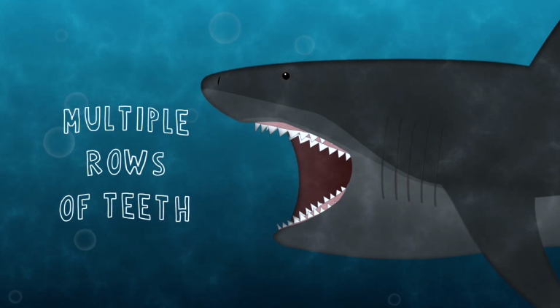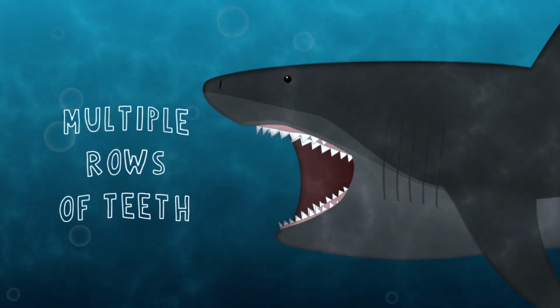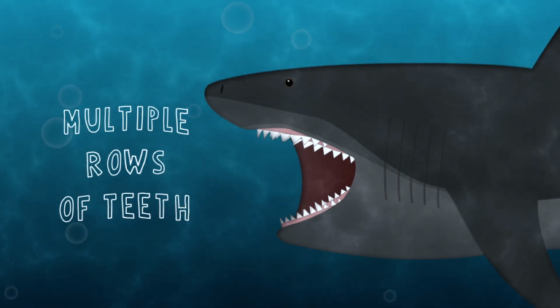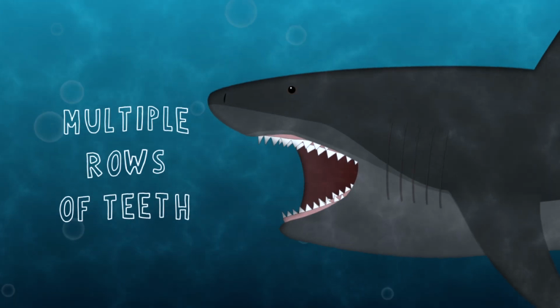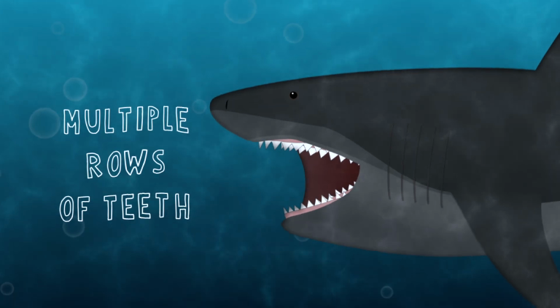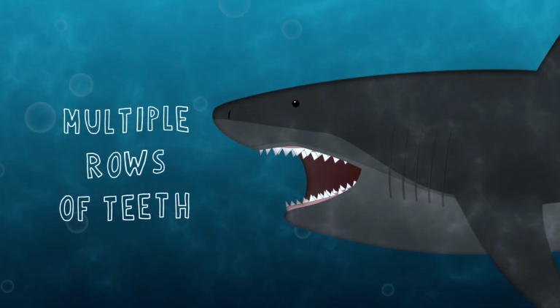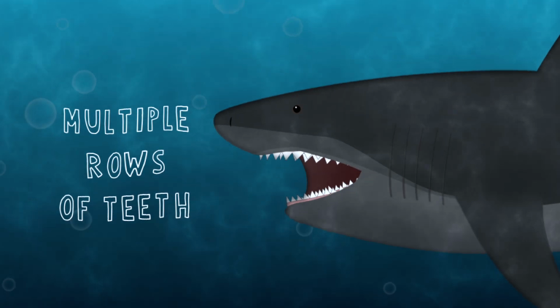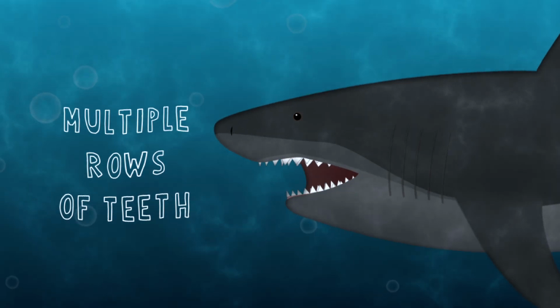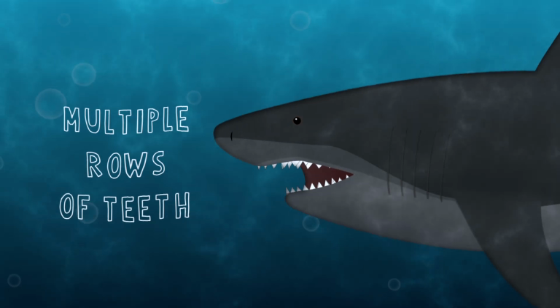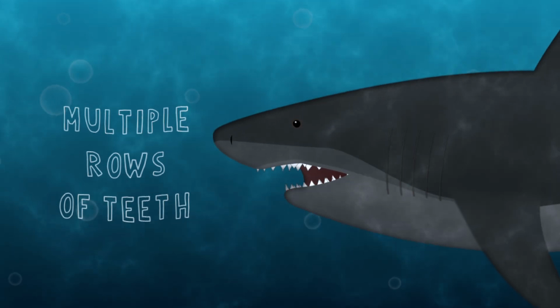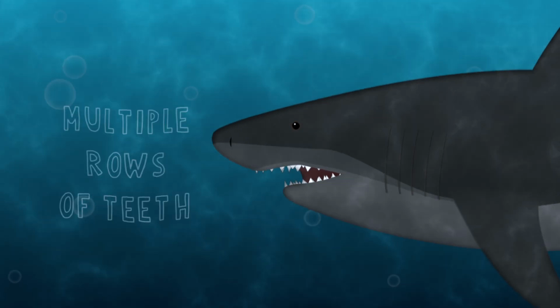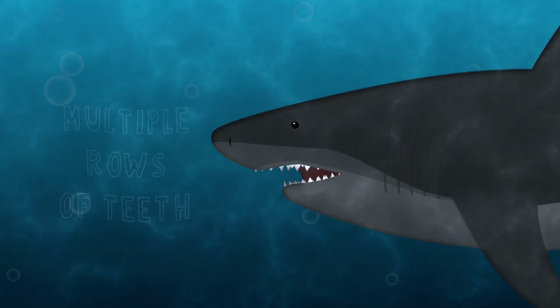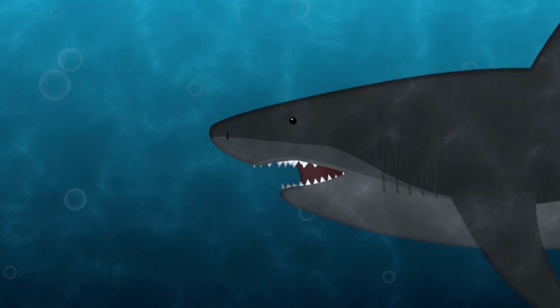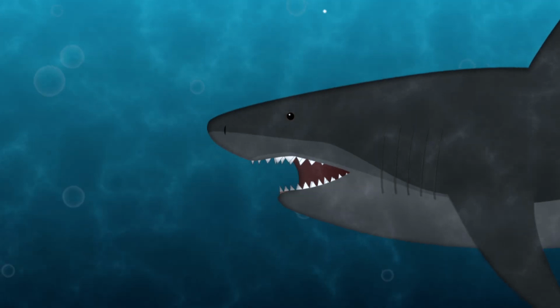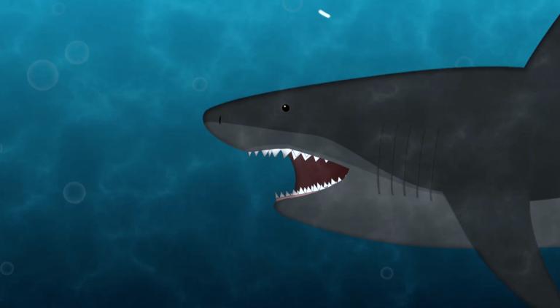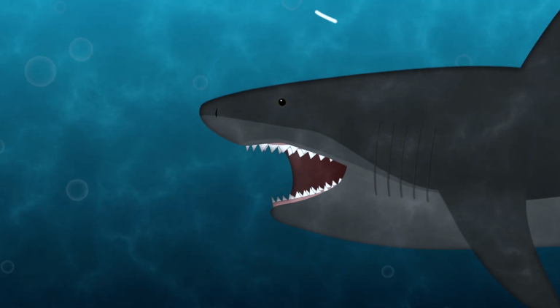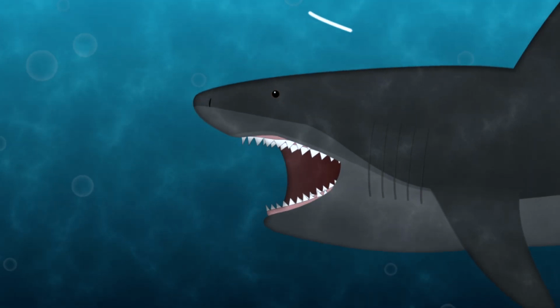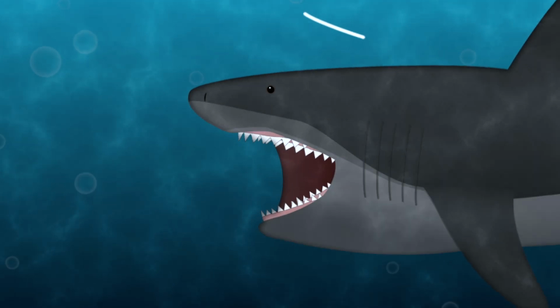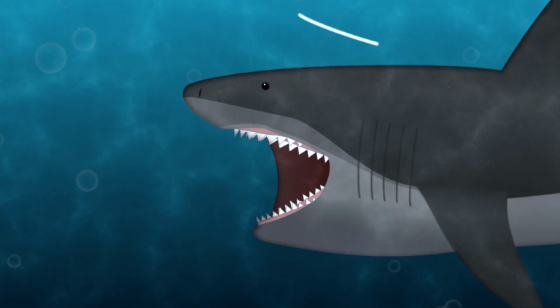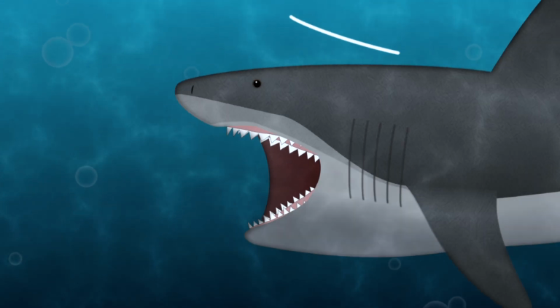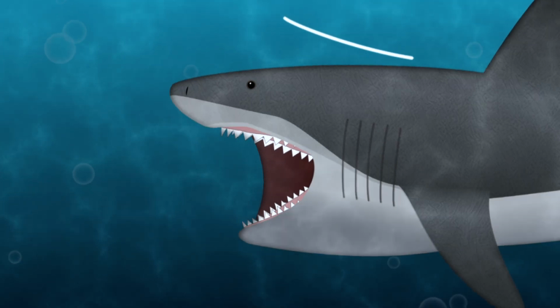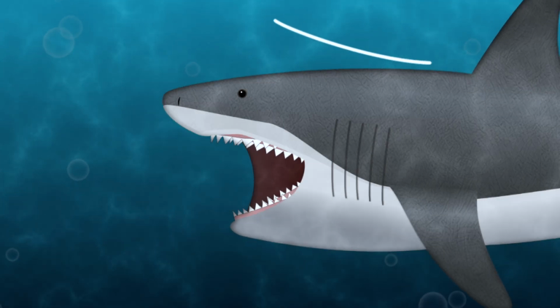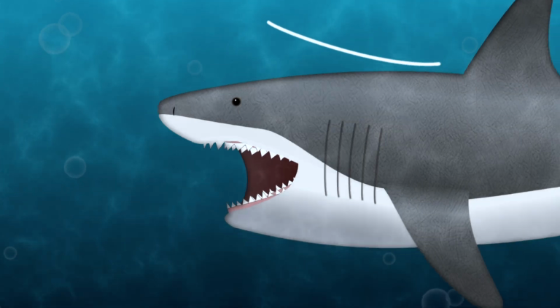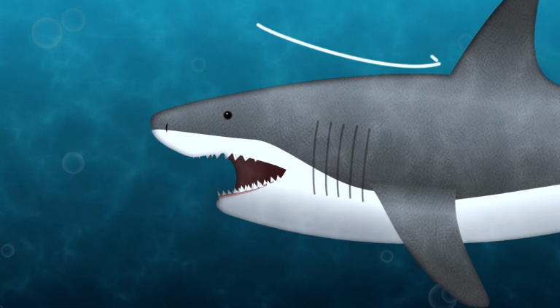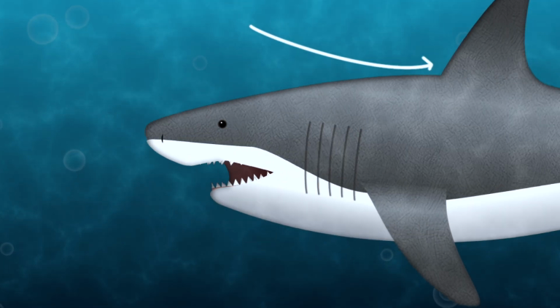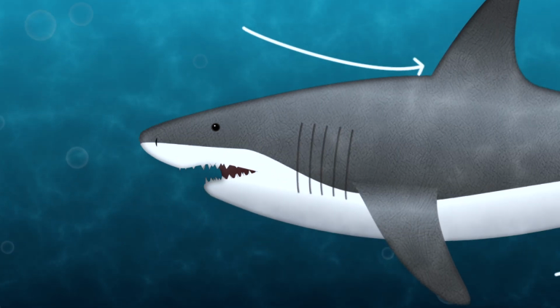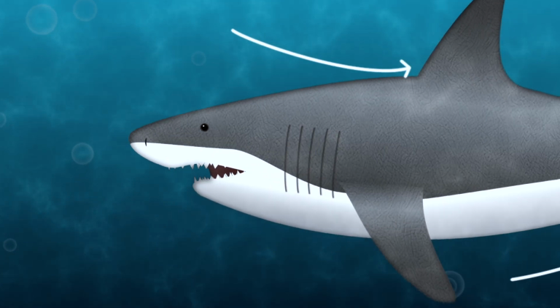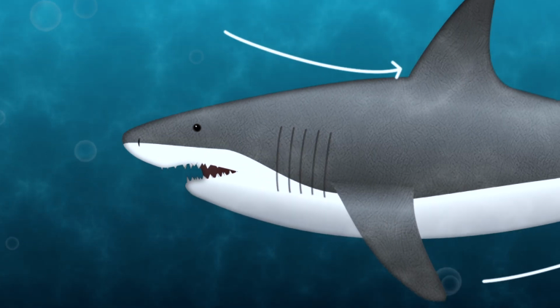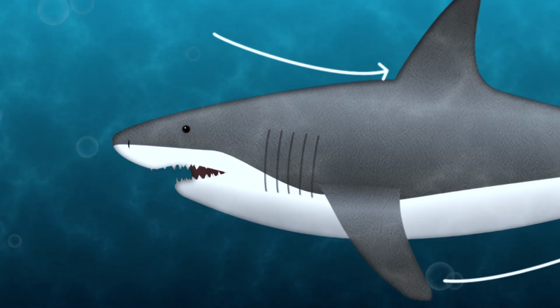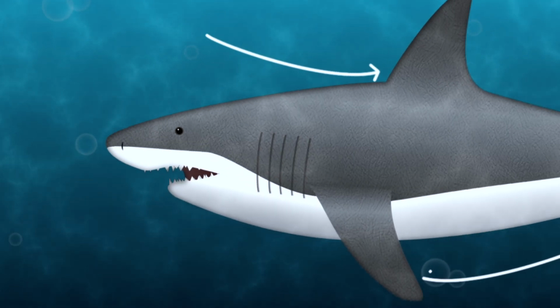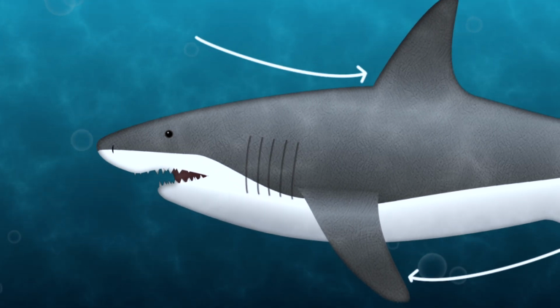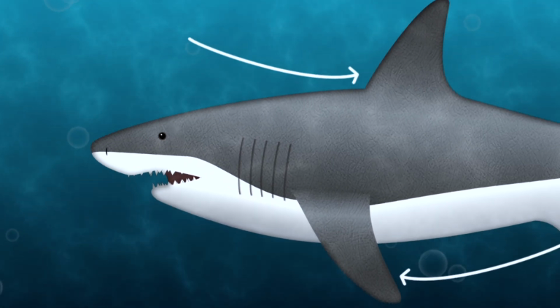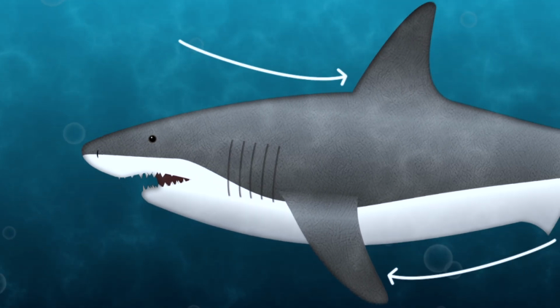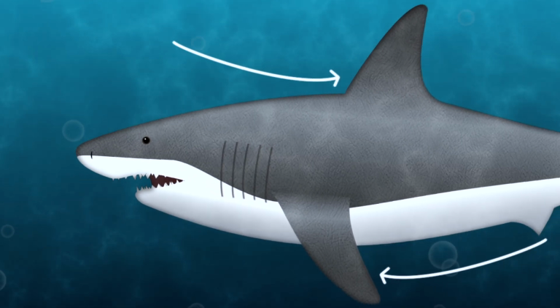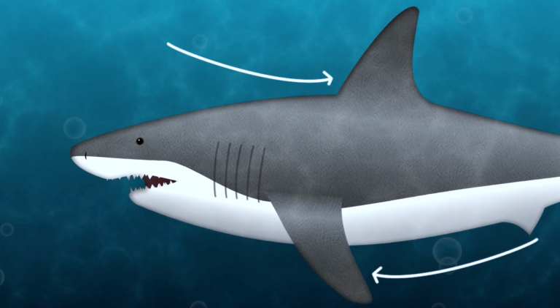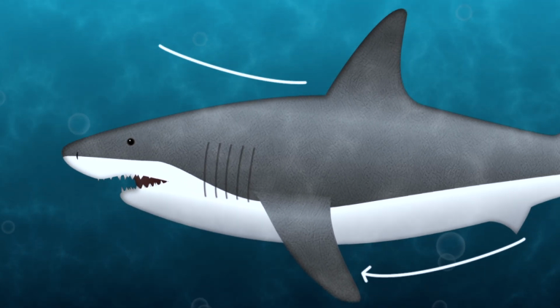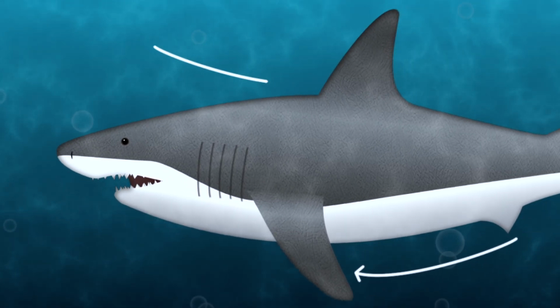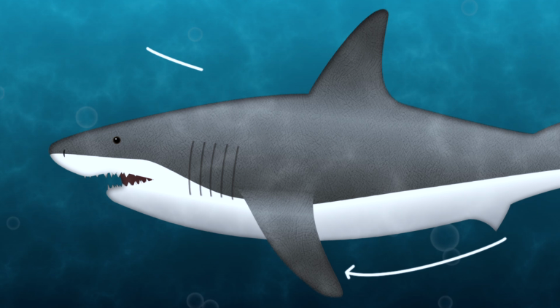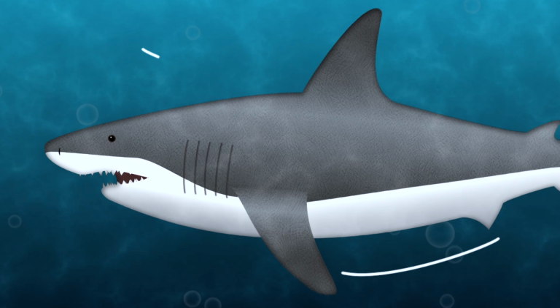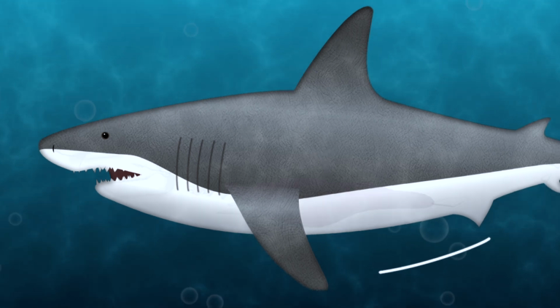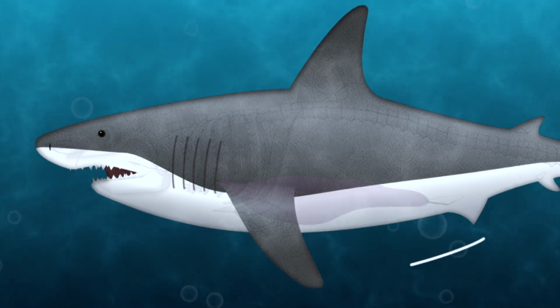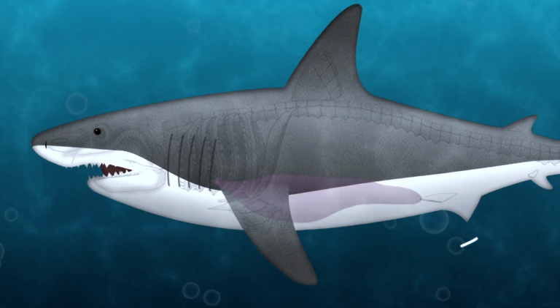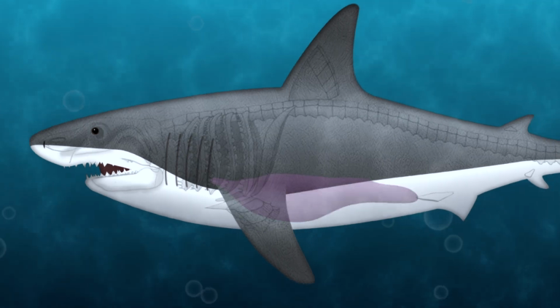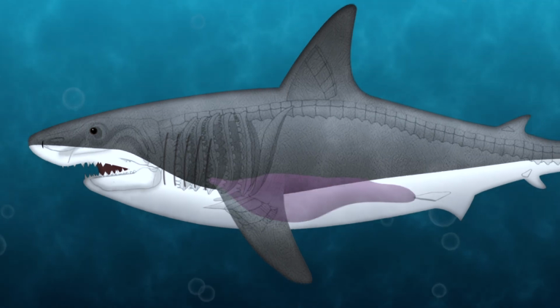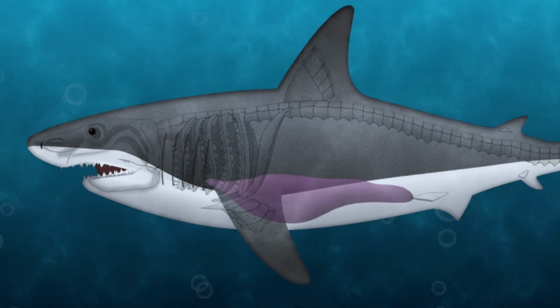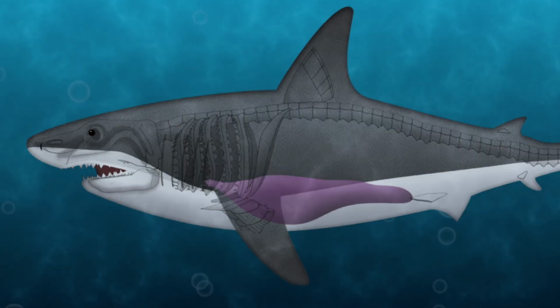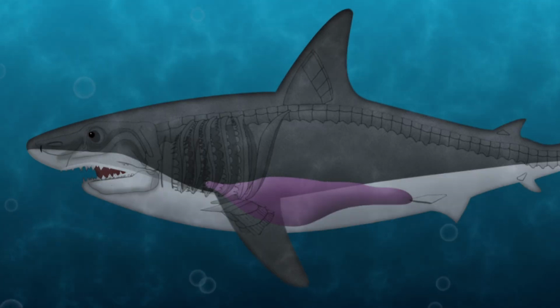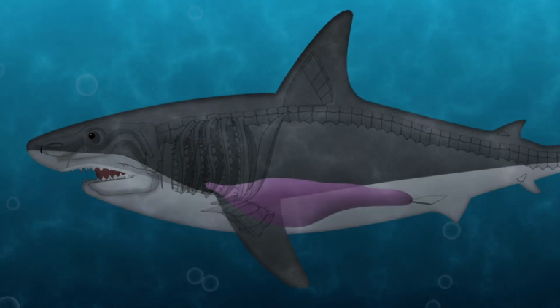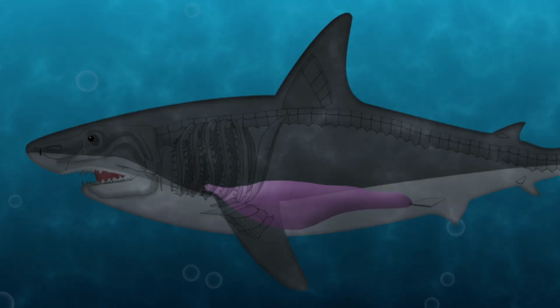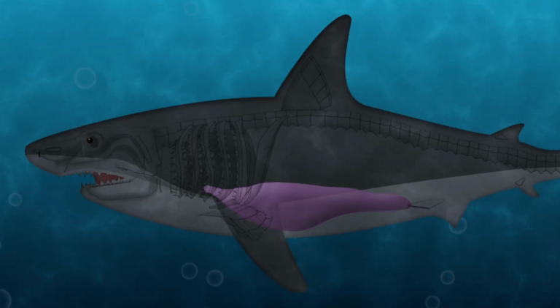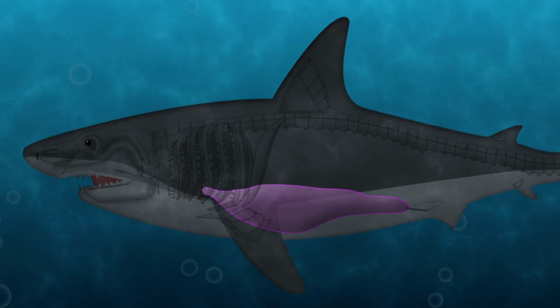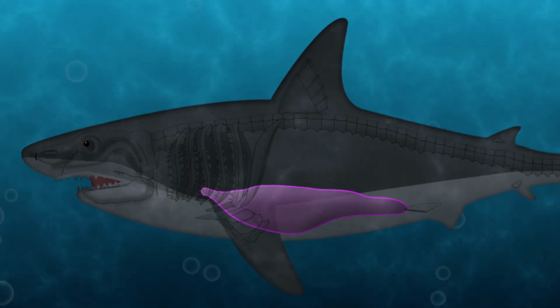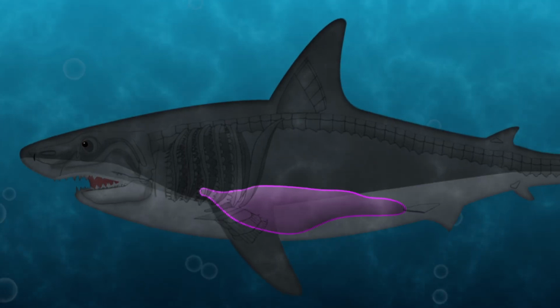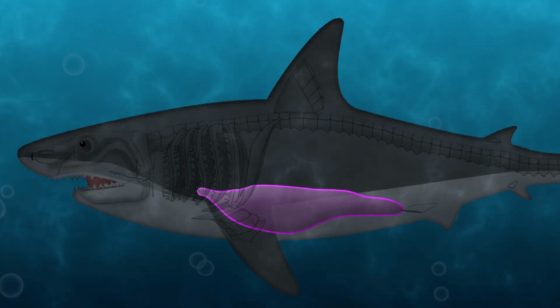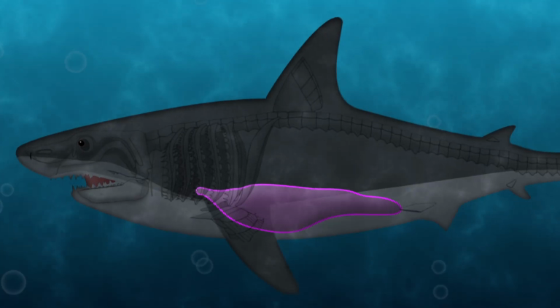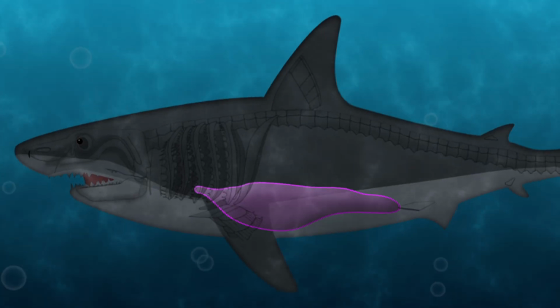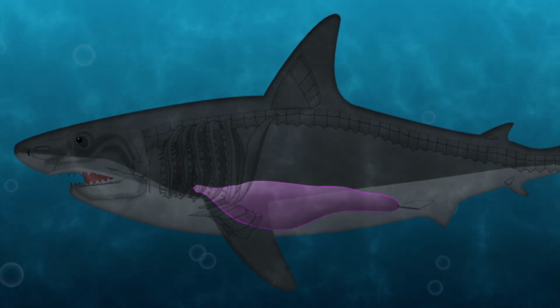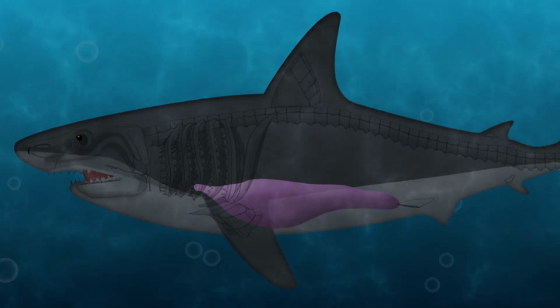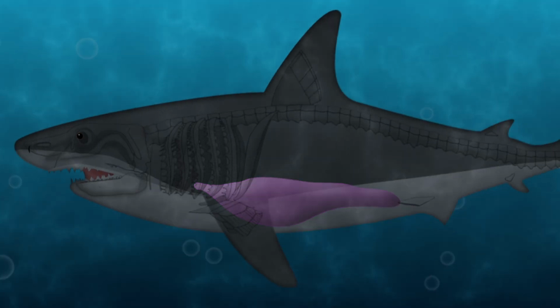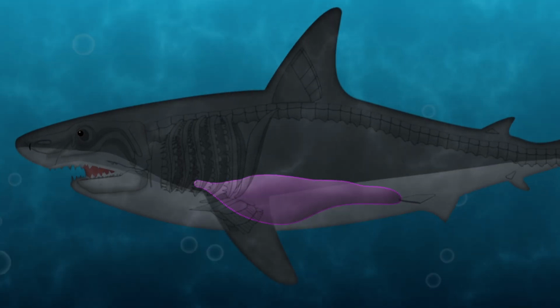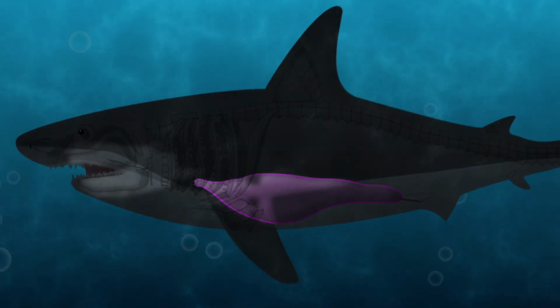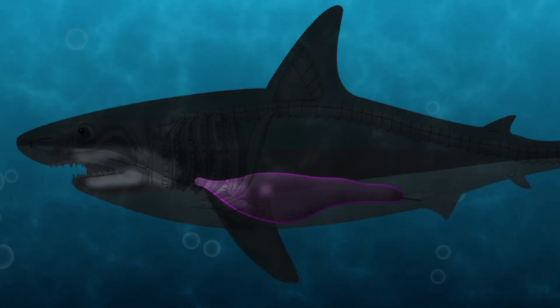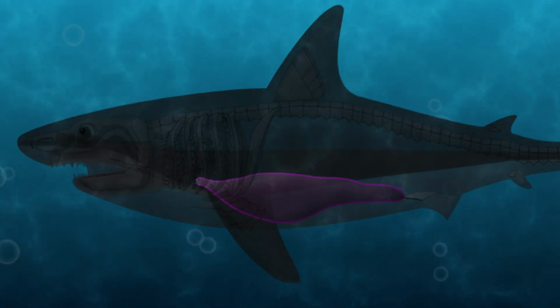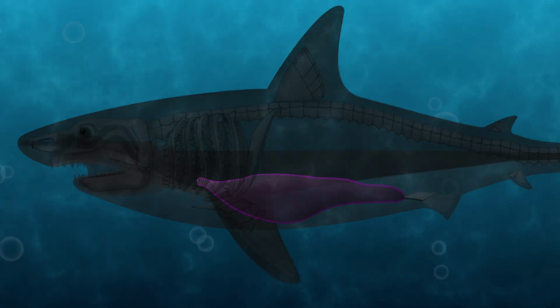Sharks have firm, rigid fins that don't bend or flutter. And sharks have an oily liver instead of a swim bladder.